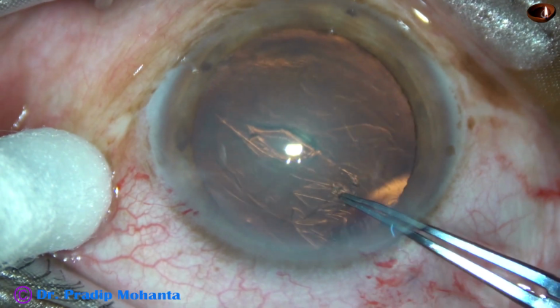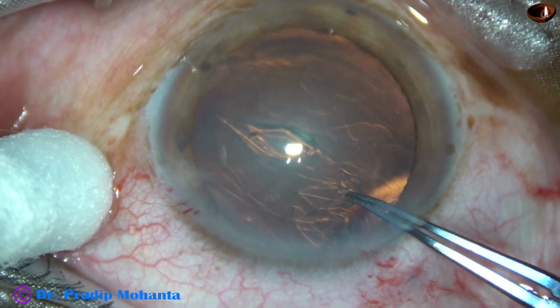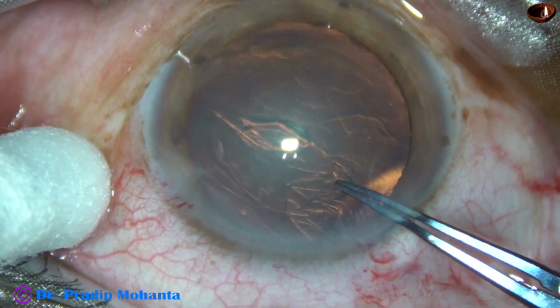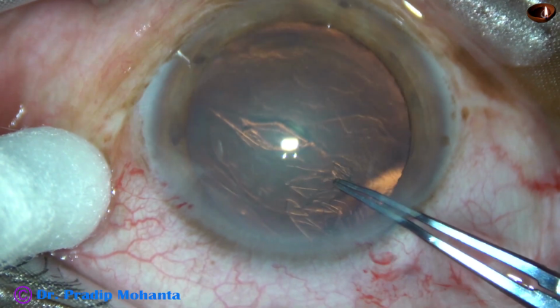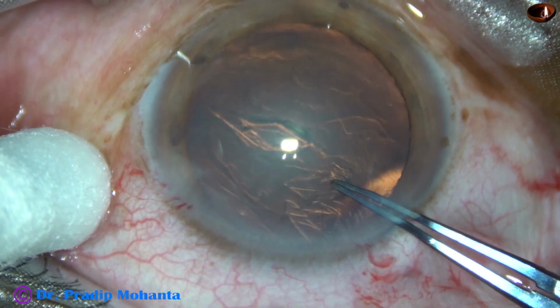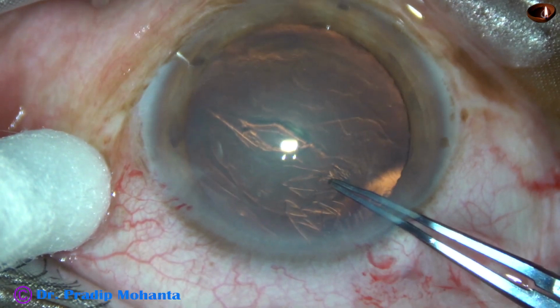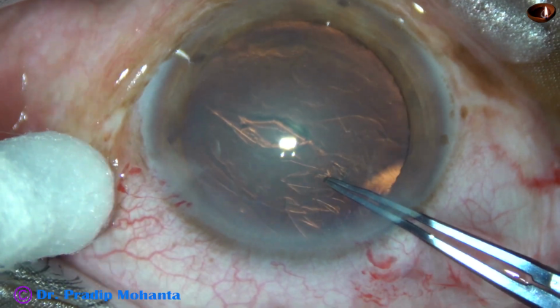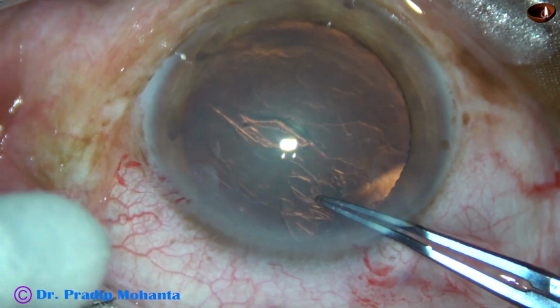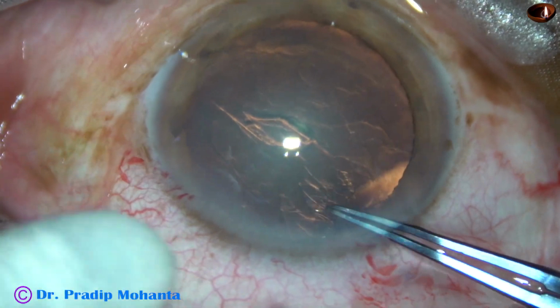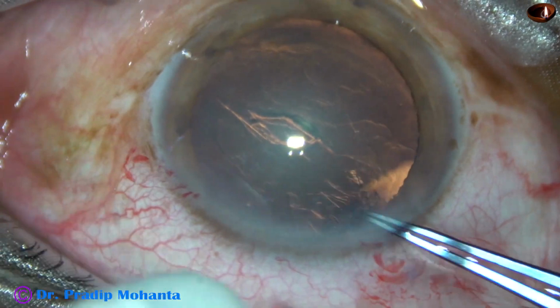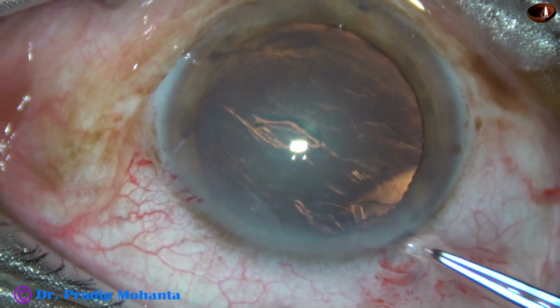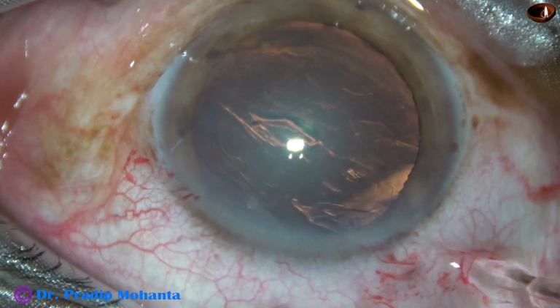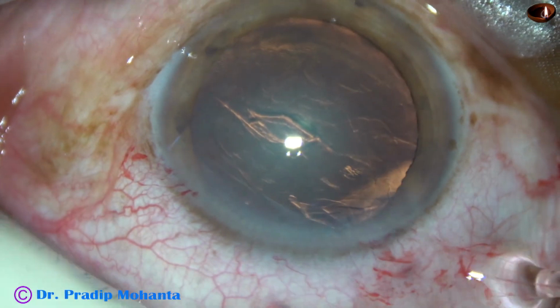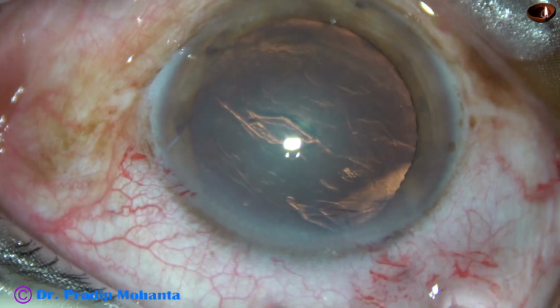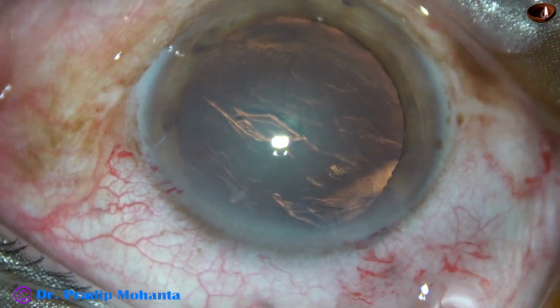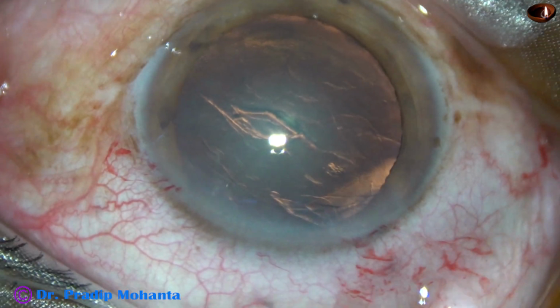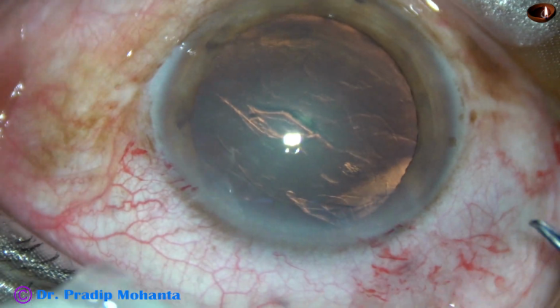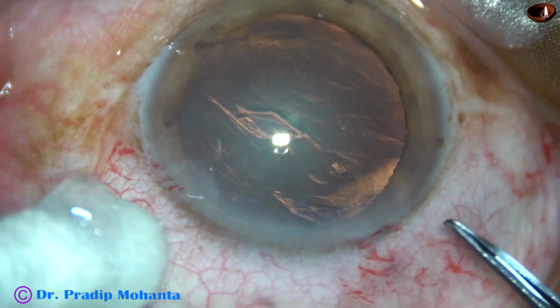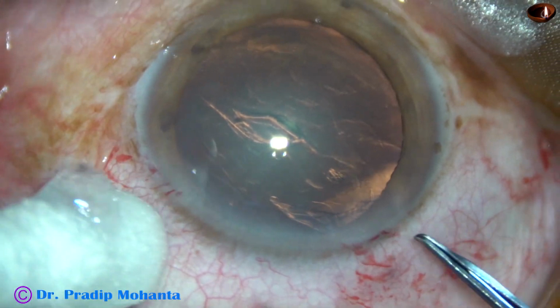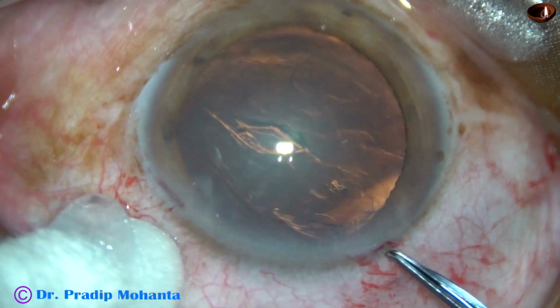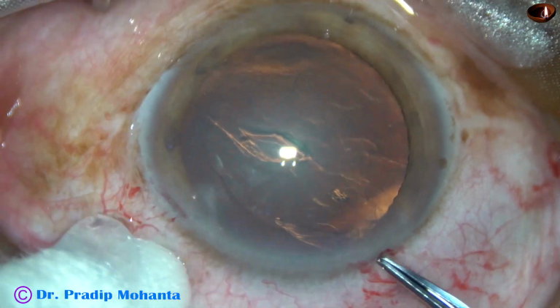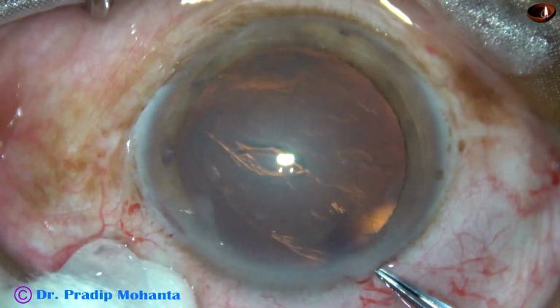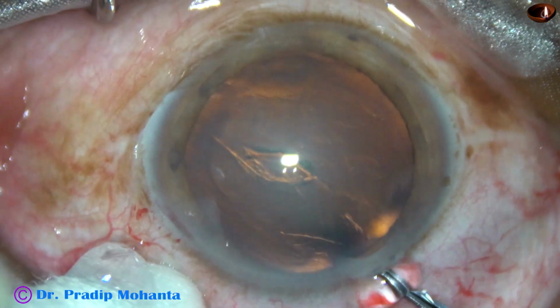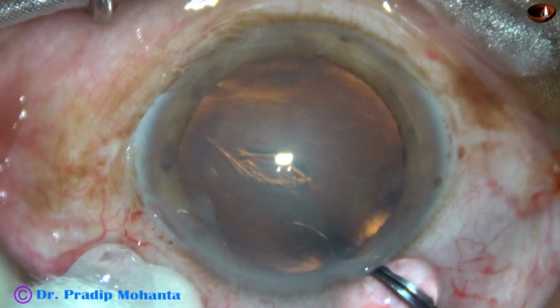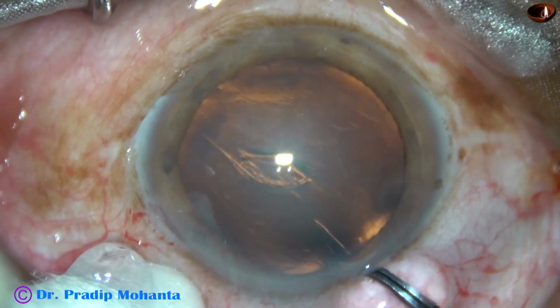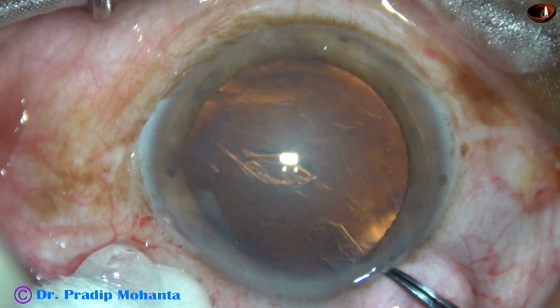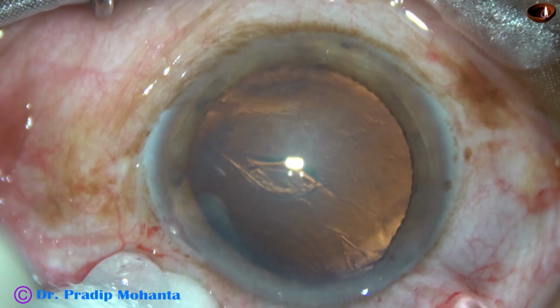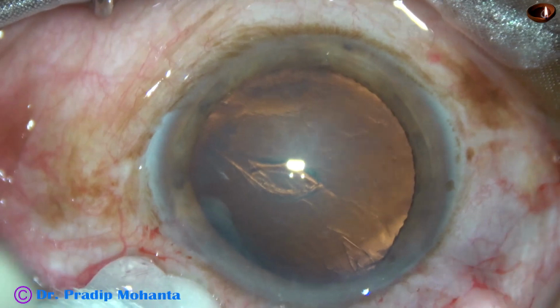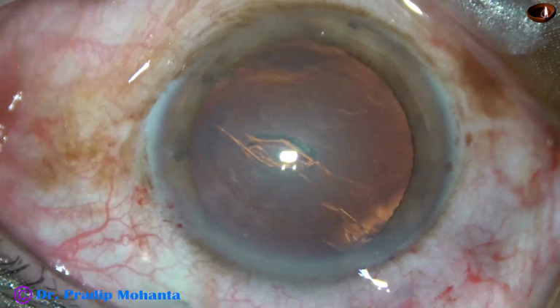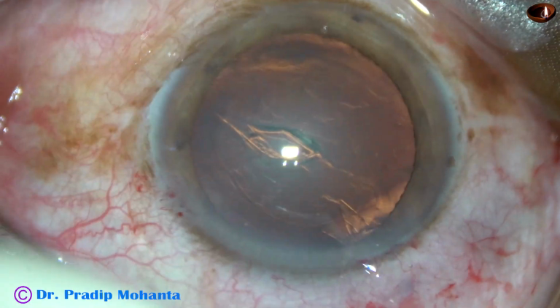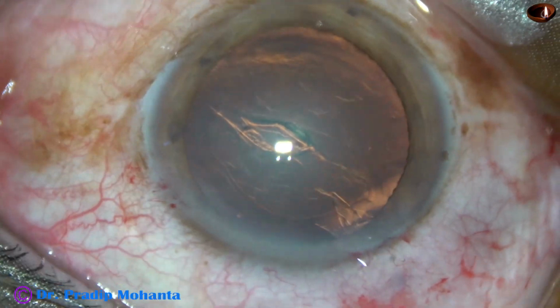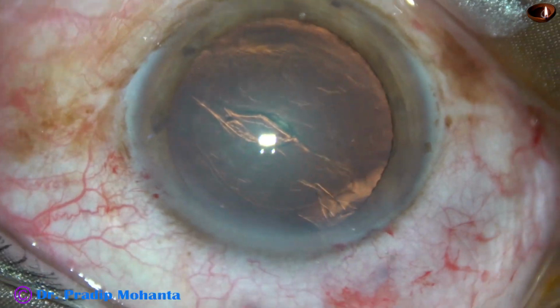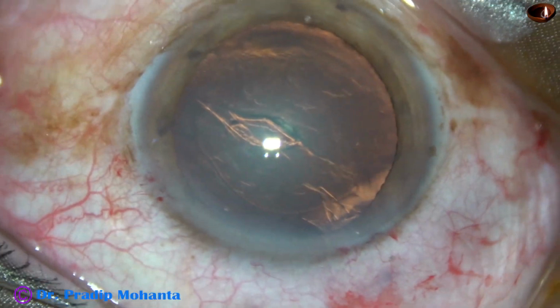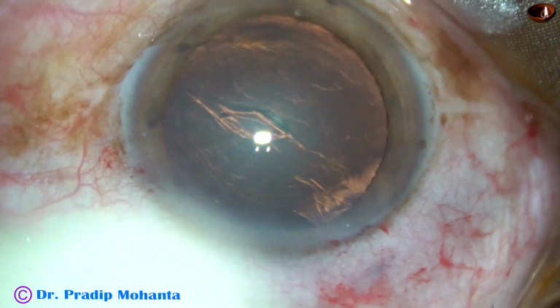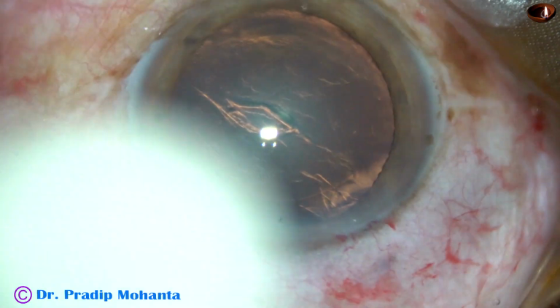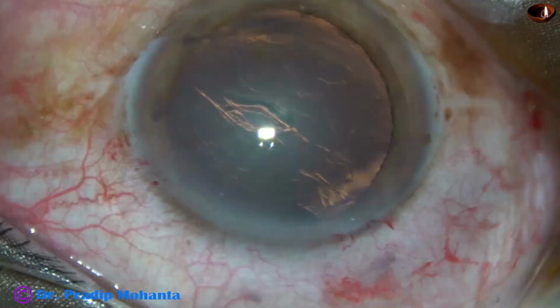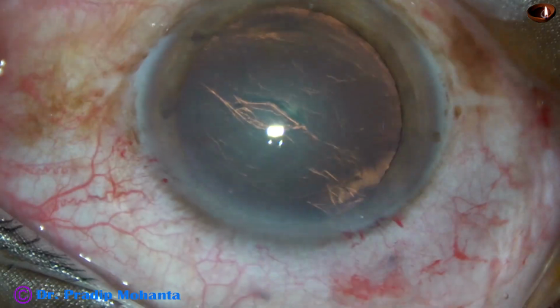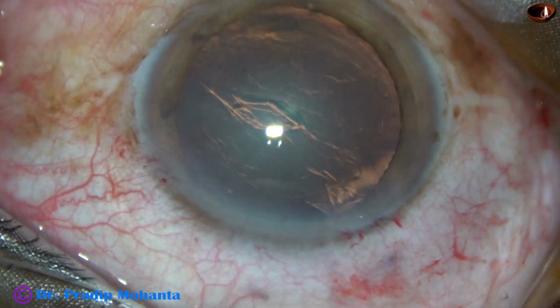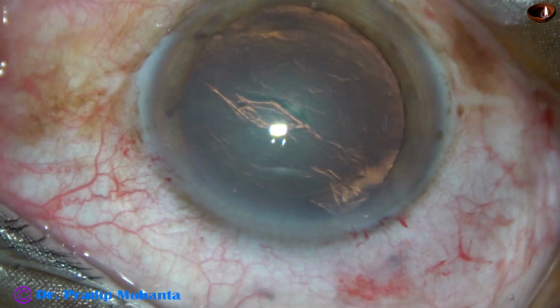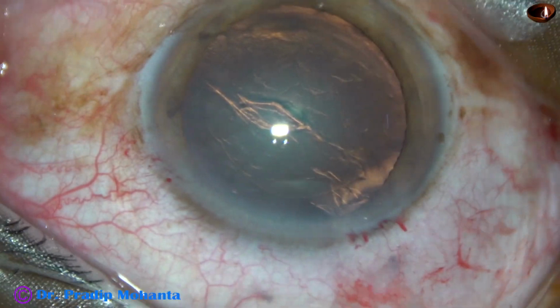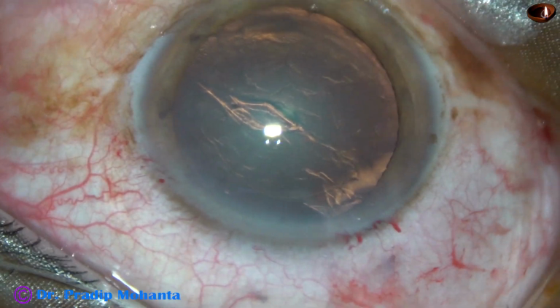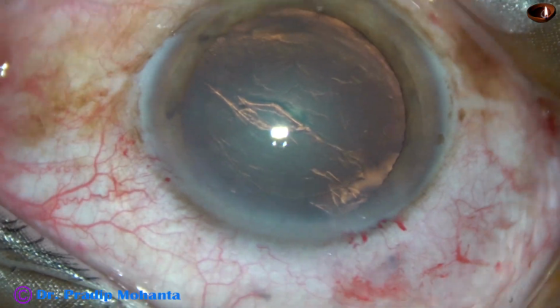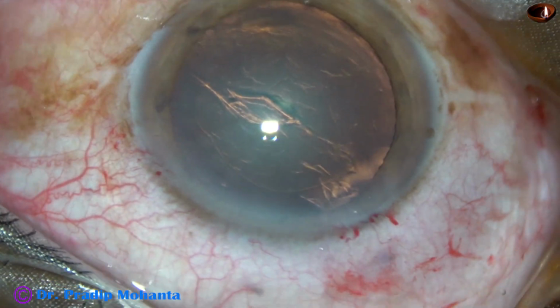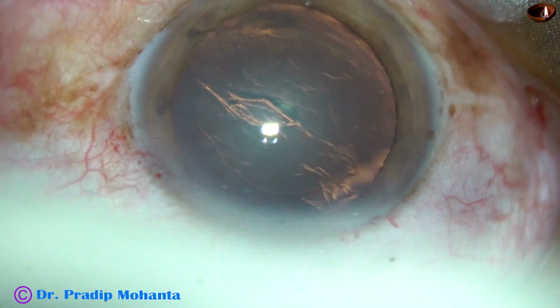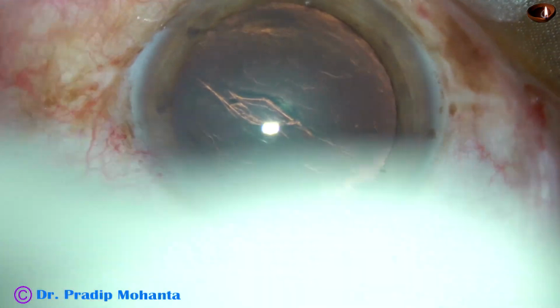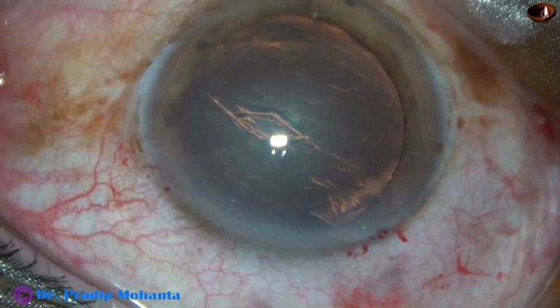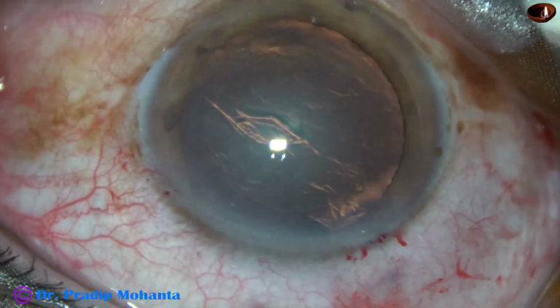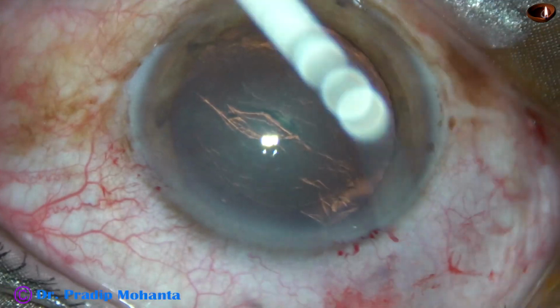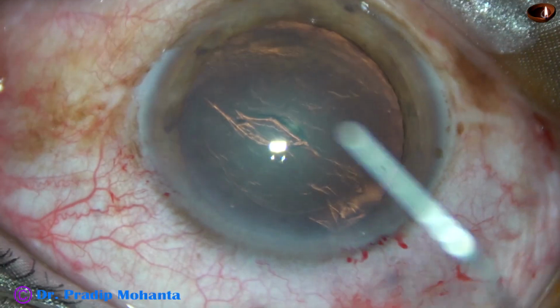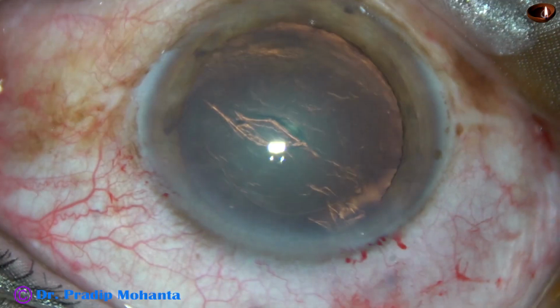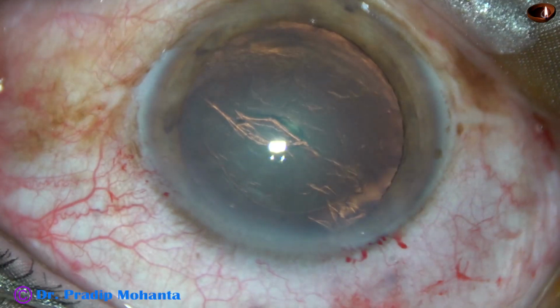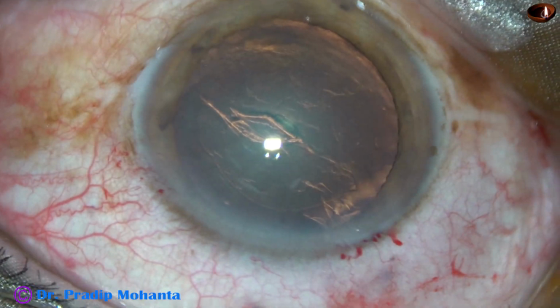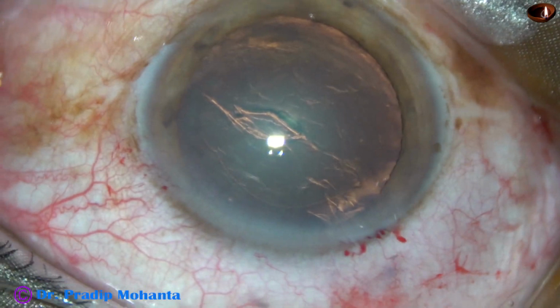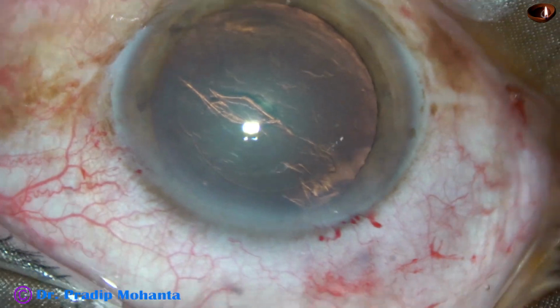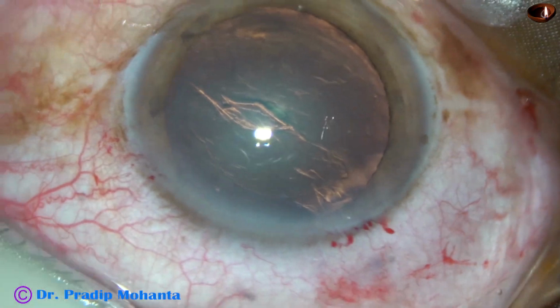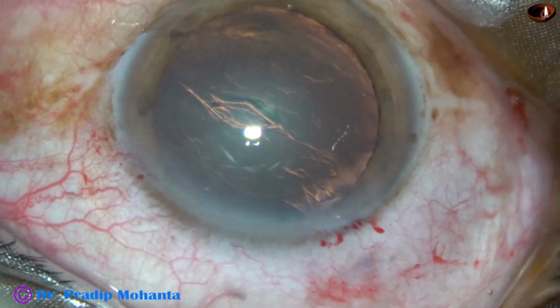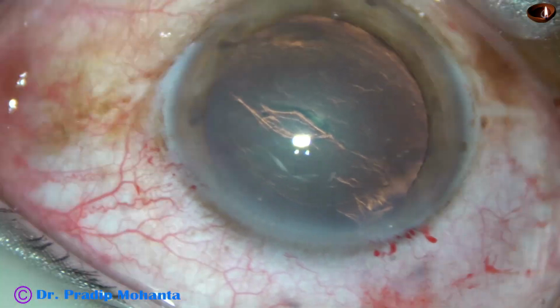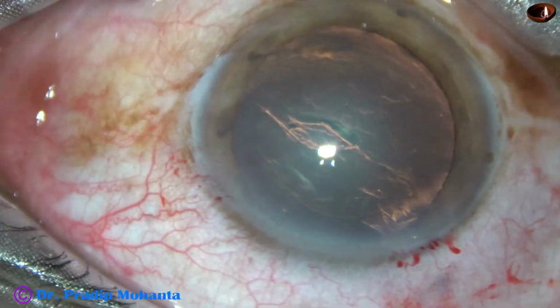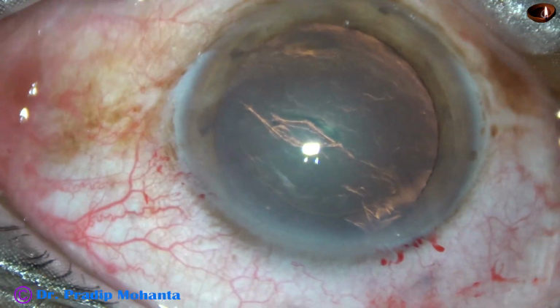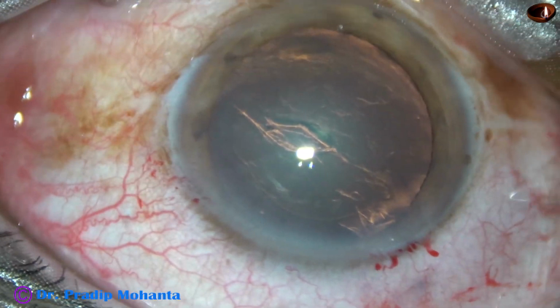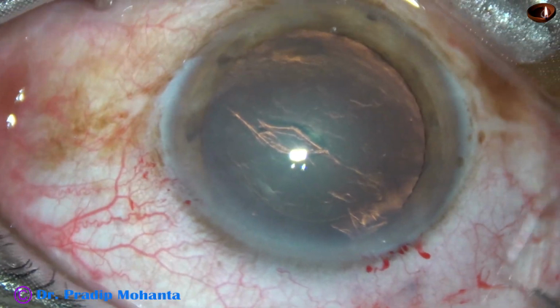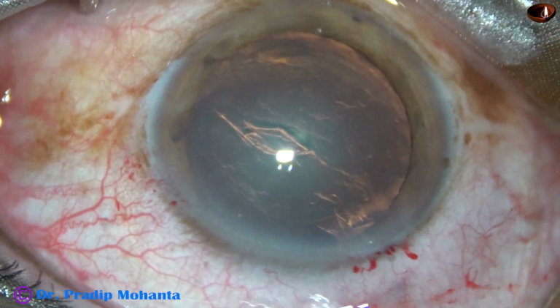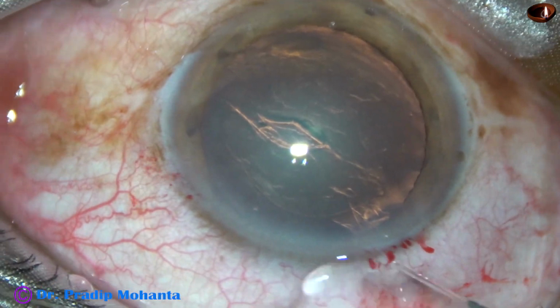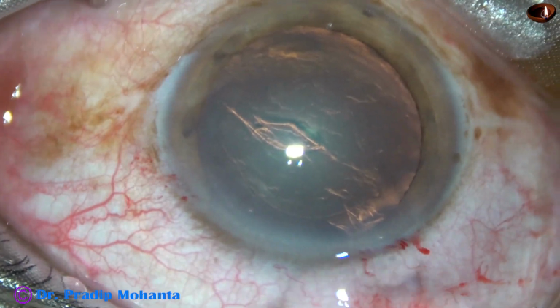For the lens tilt technique, we need to achieve a rhexis of about 6 mm.